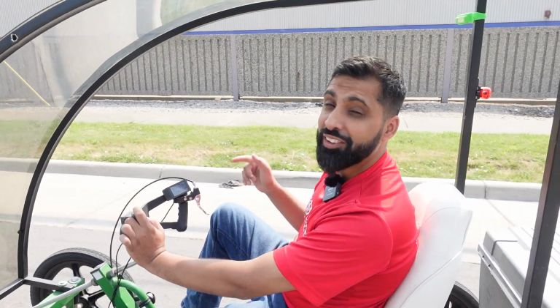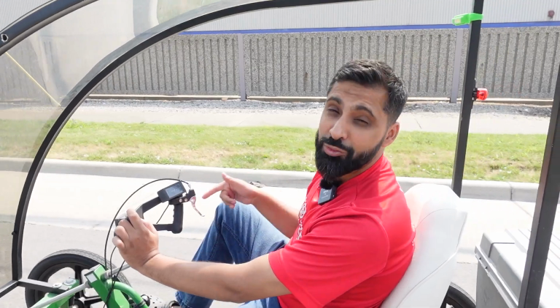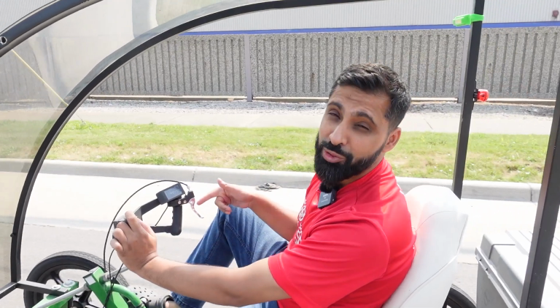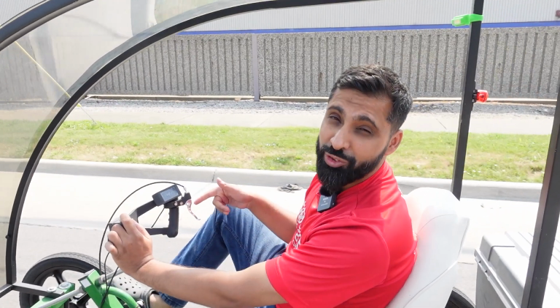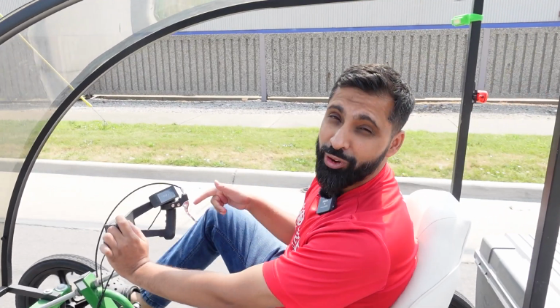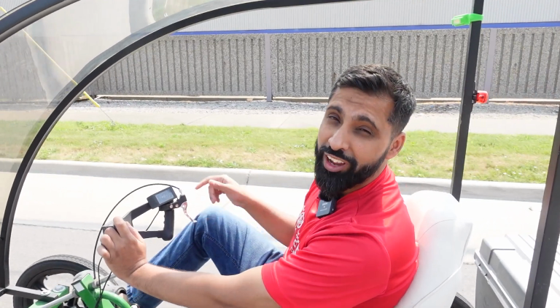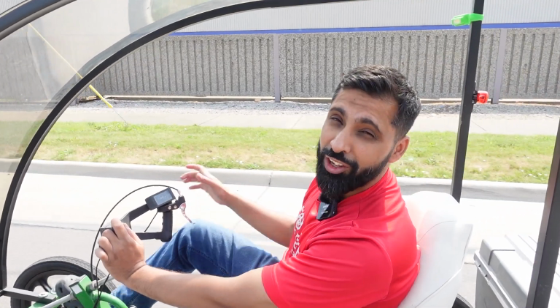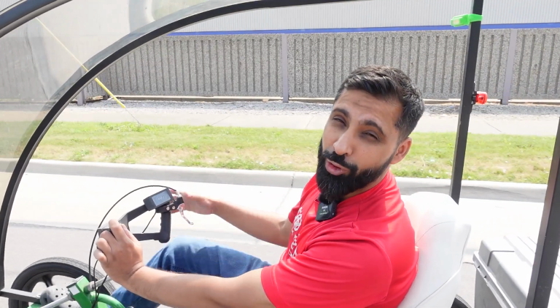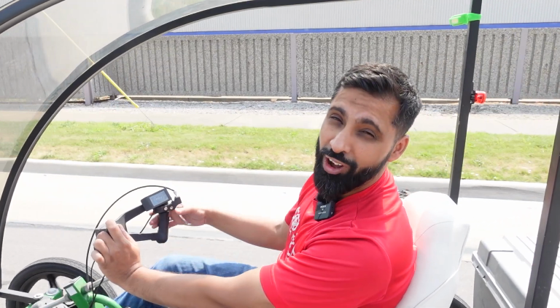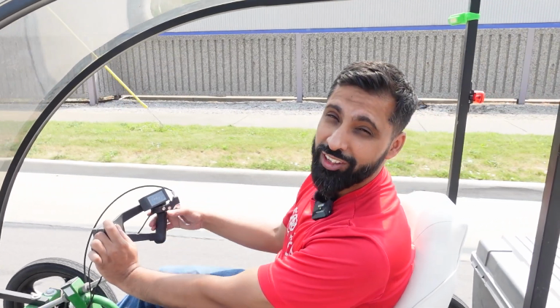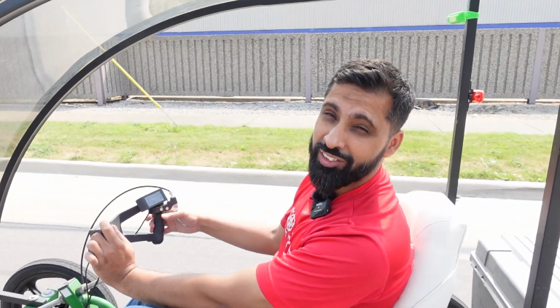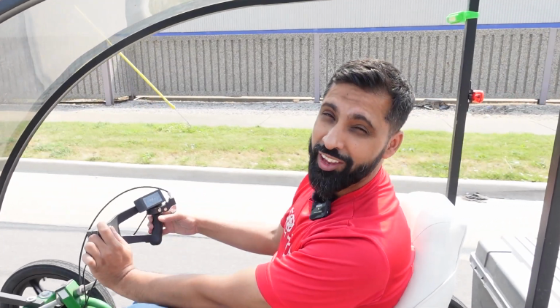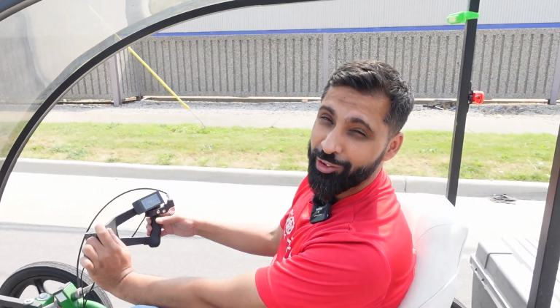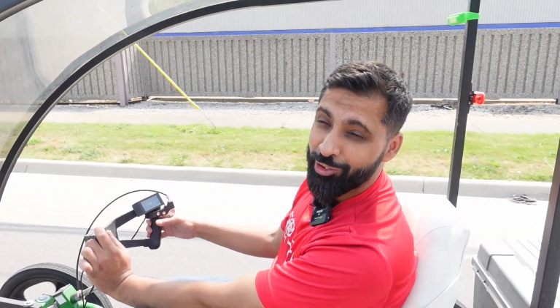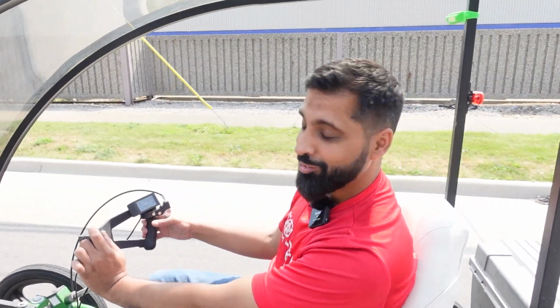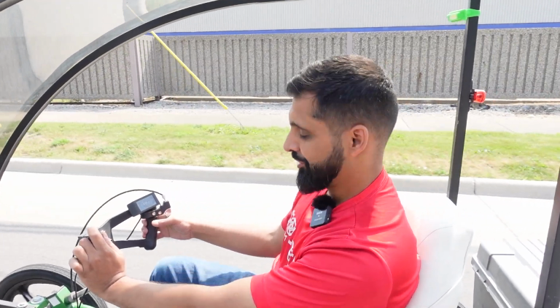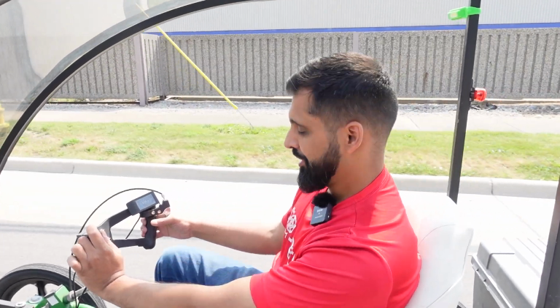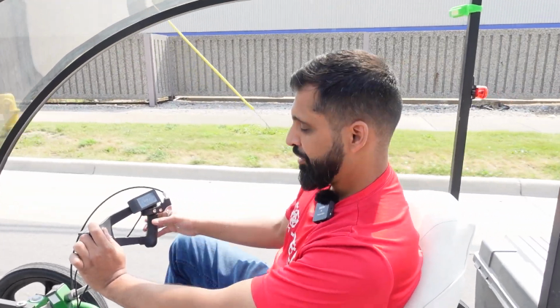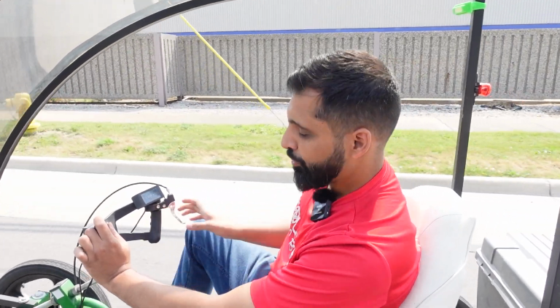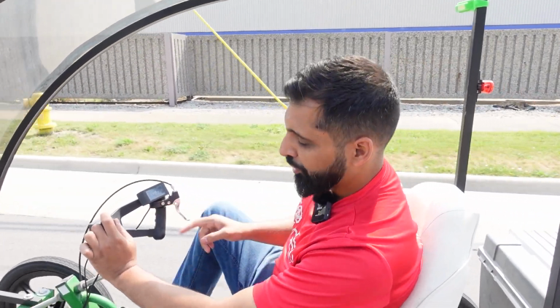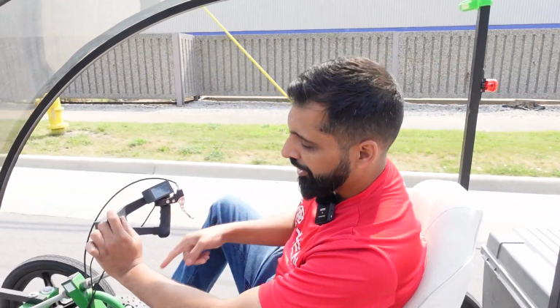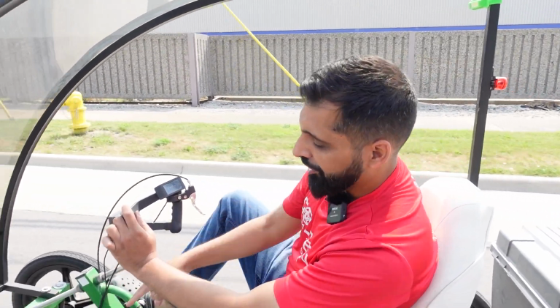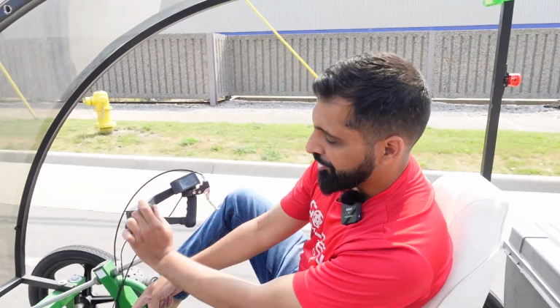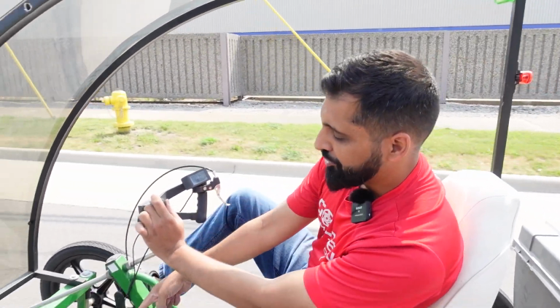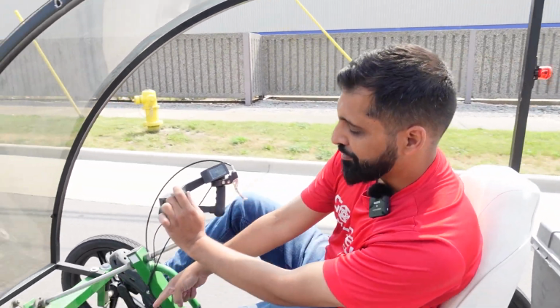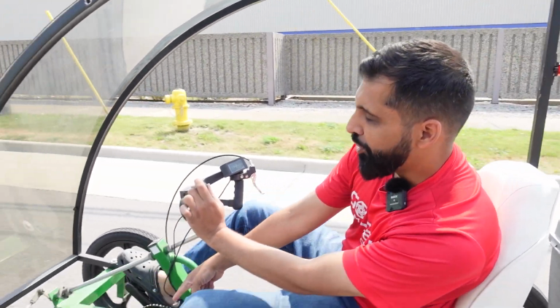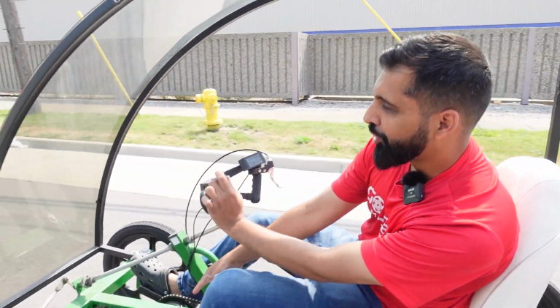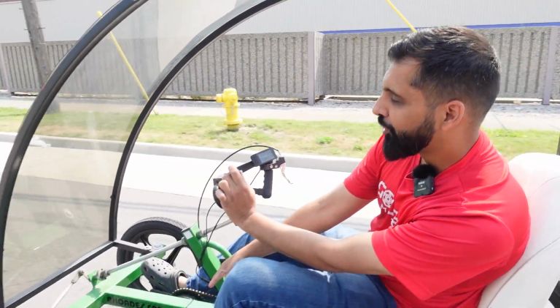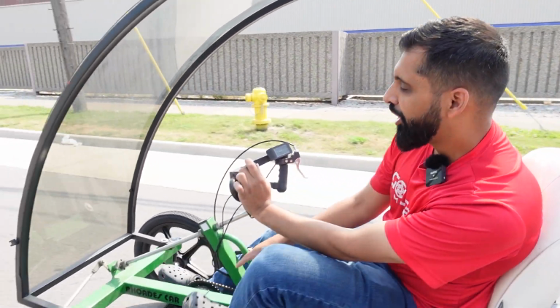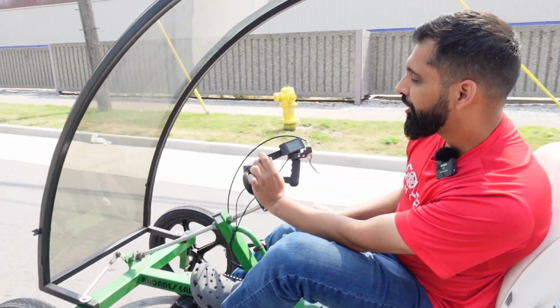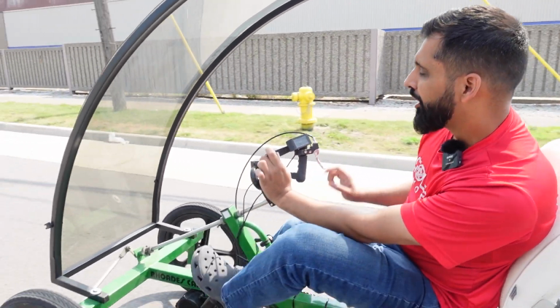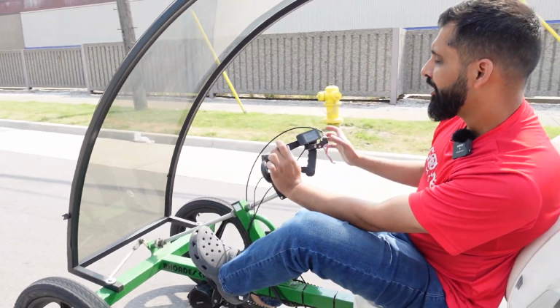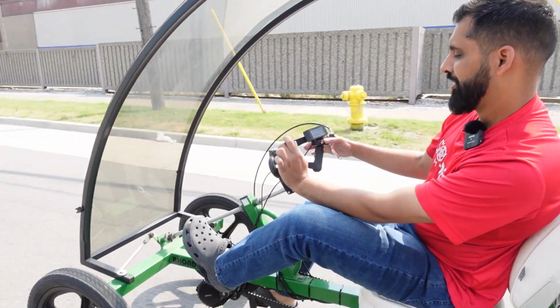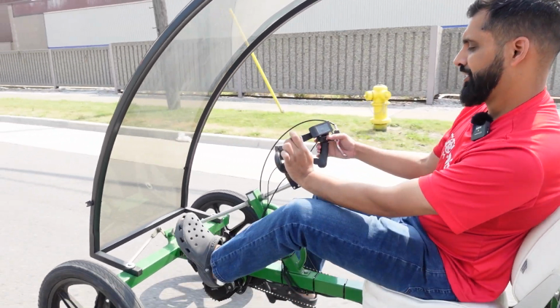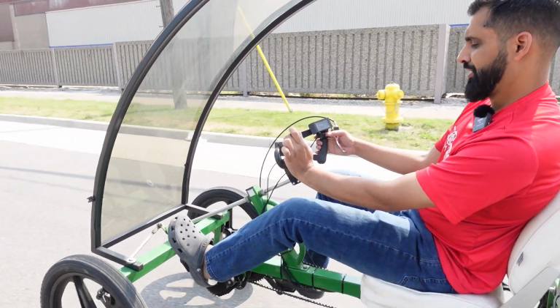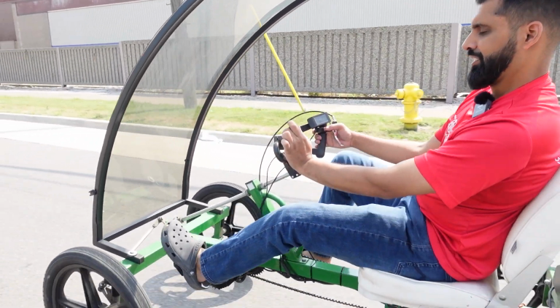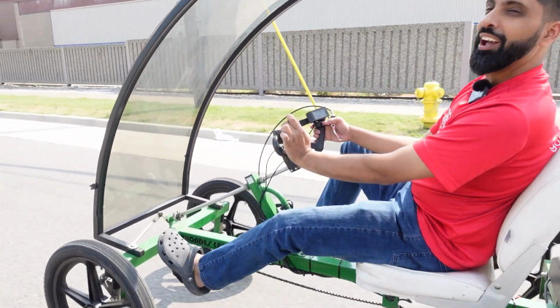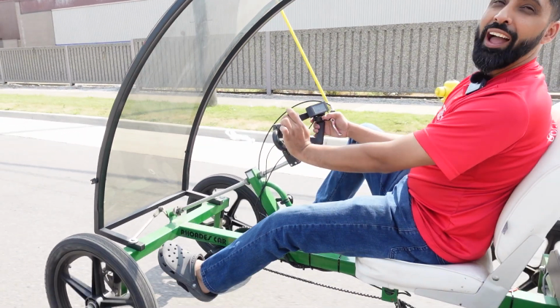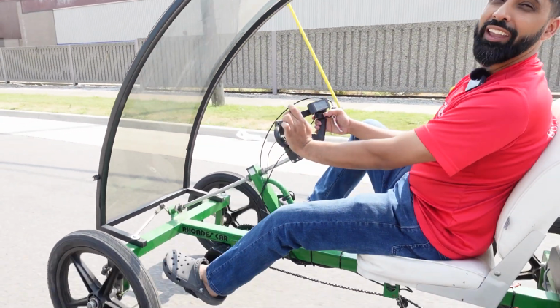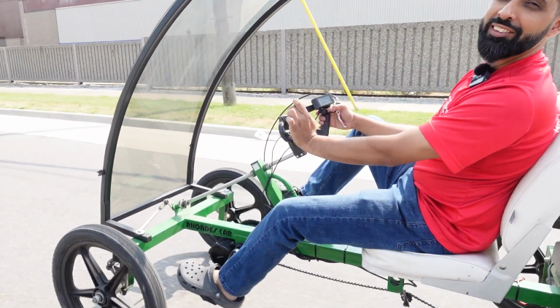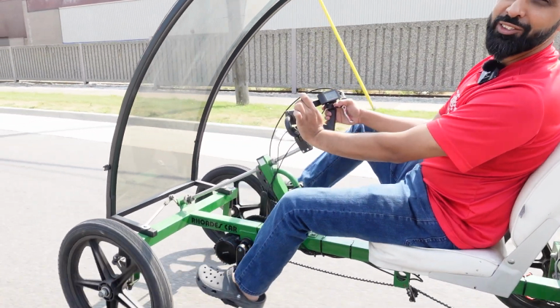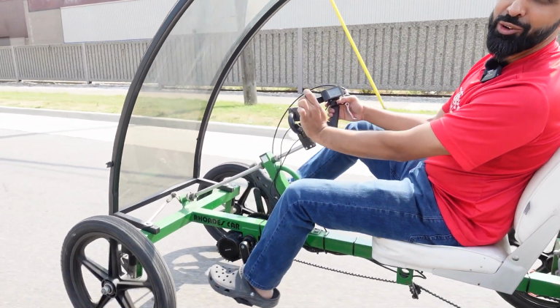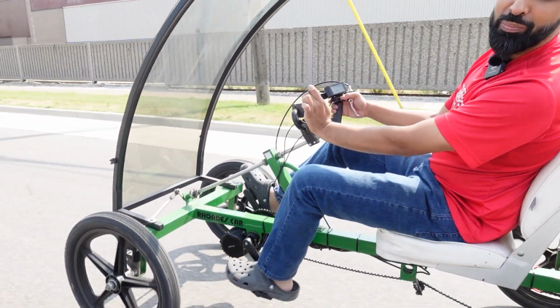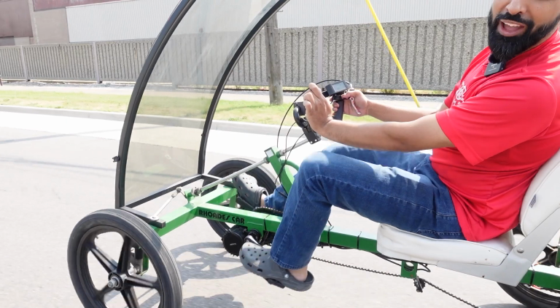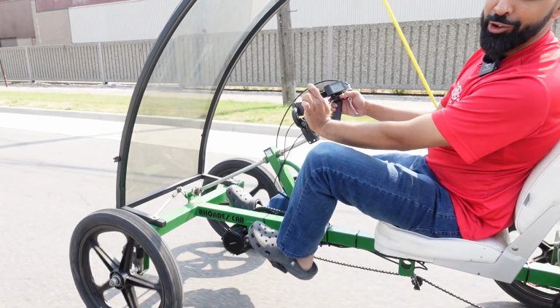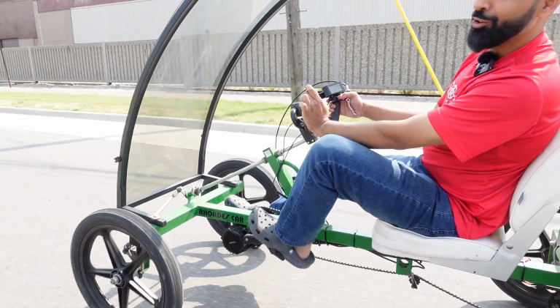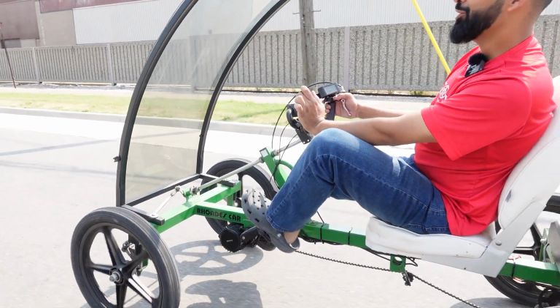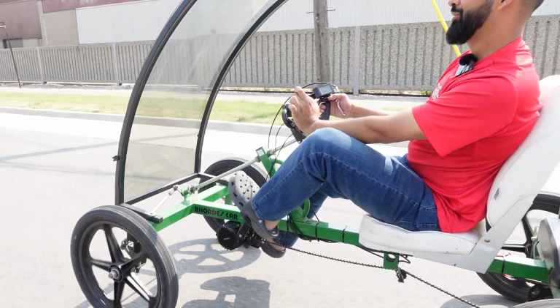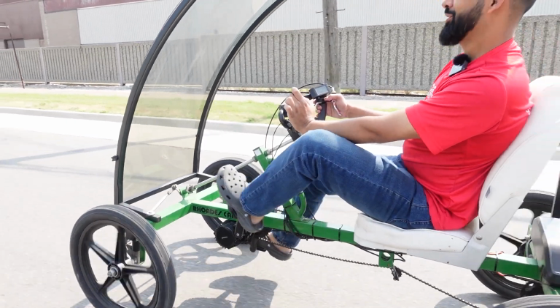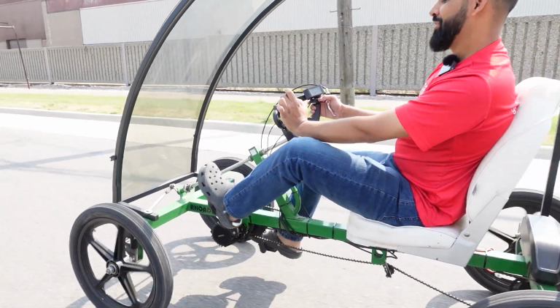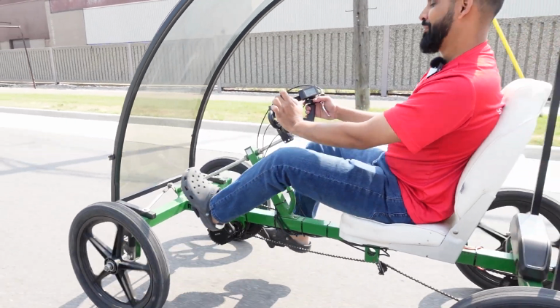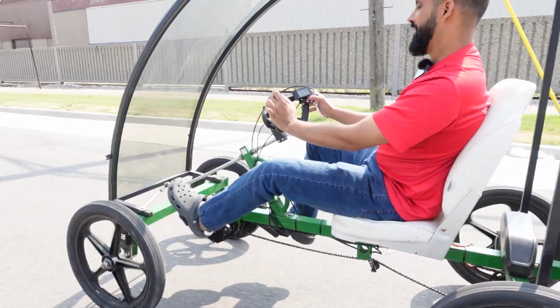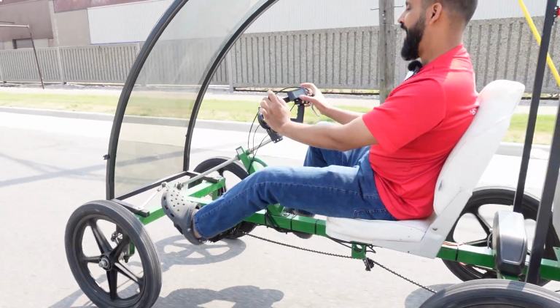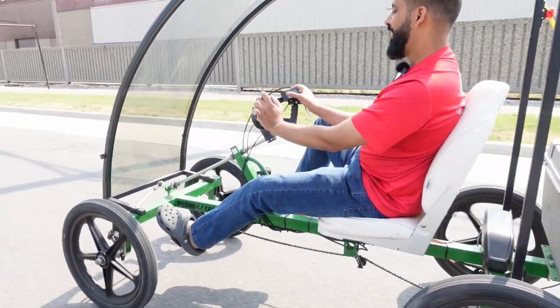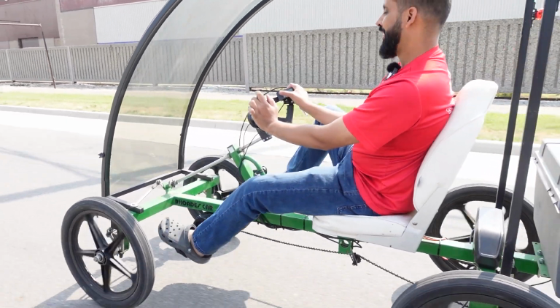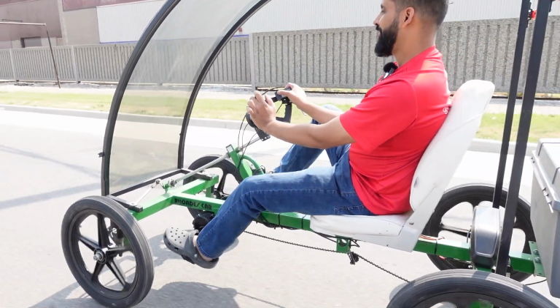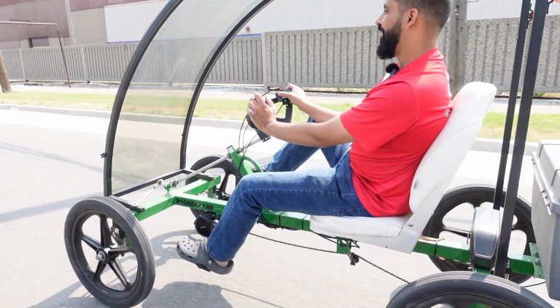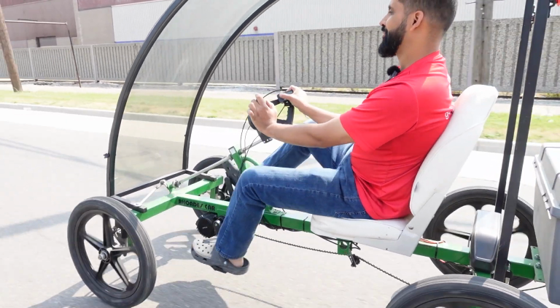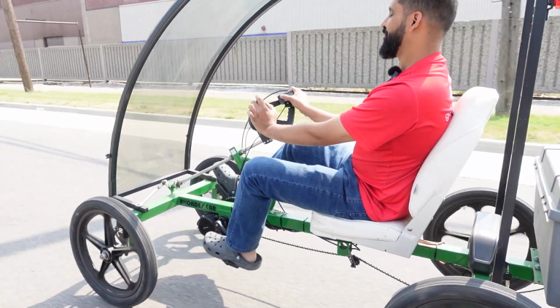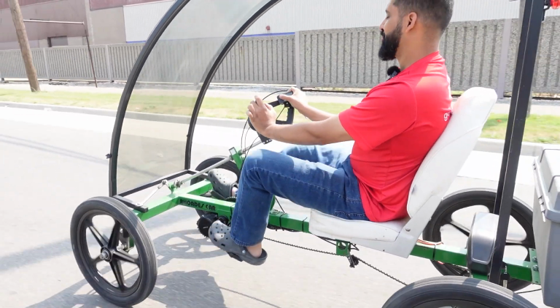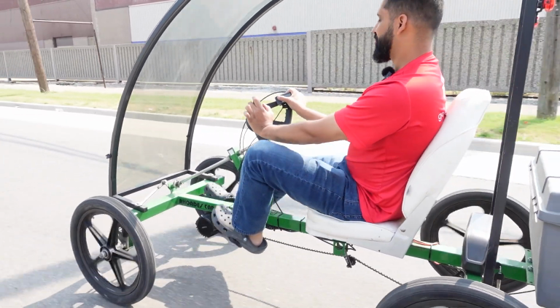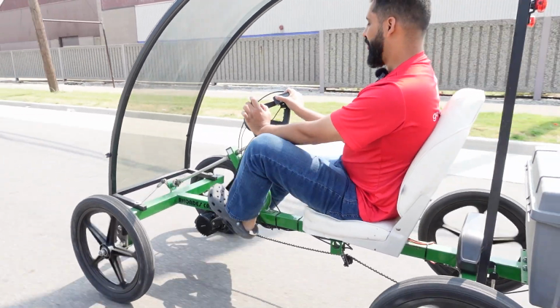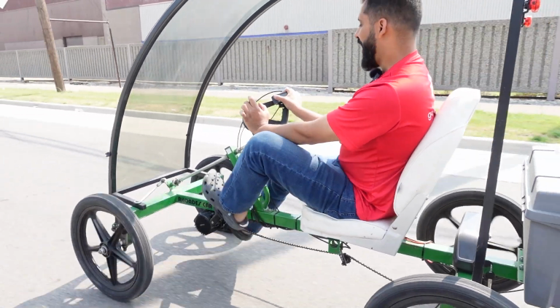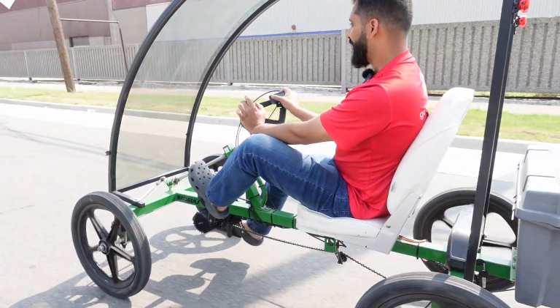This was a regular quad cycle. We put an electric motor on there. I can still pedal, but now I can also use throttle.